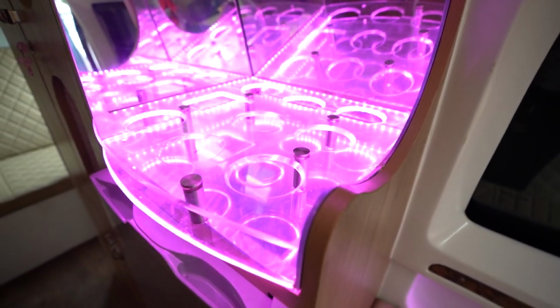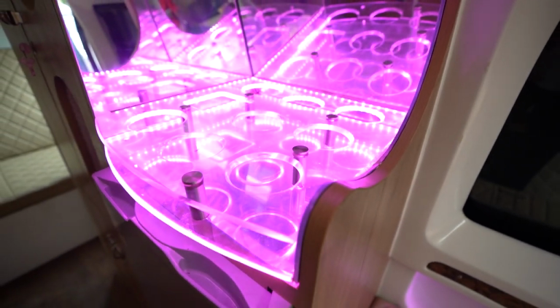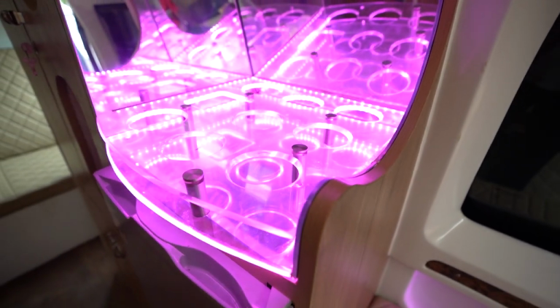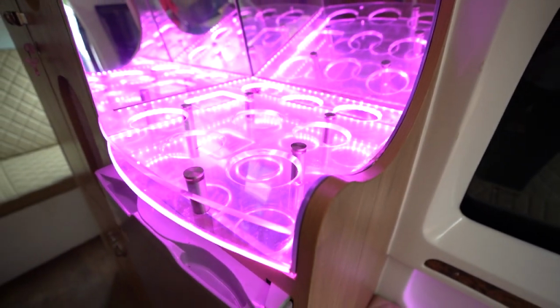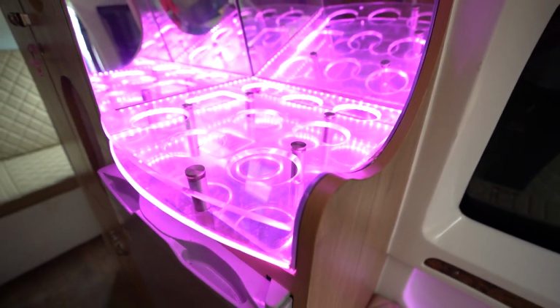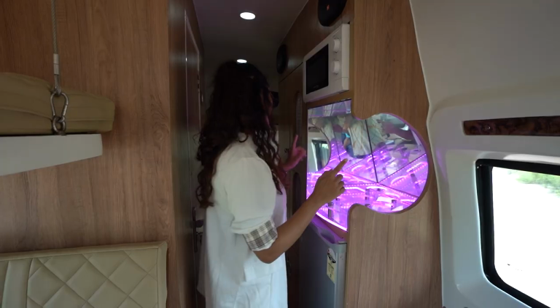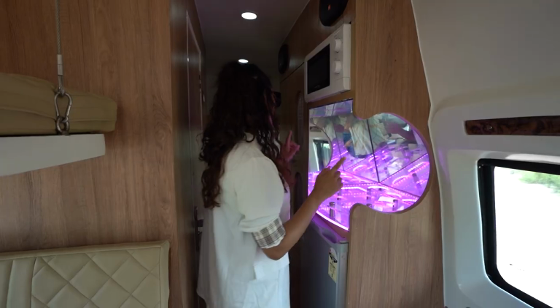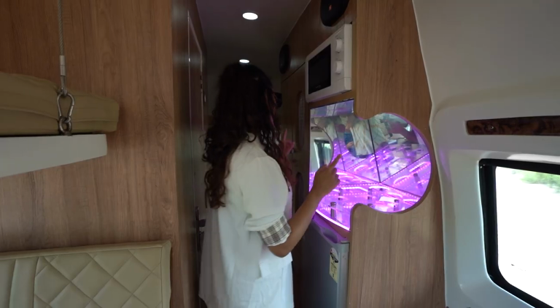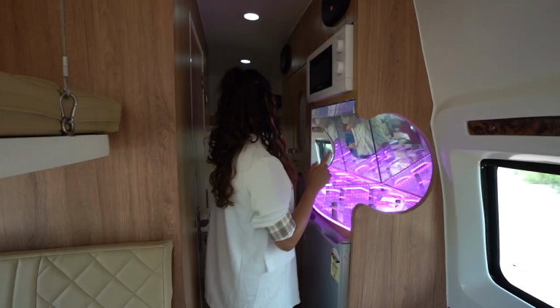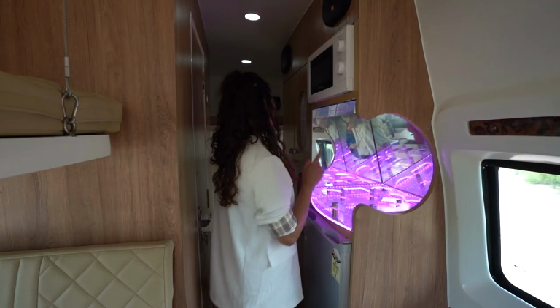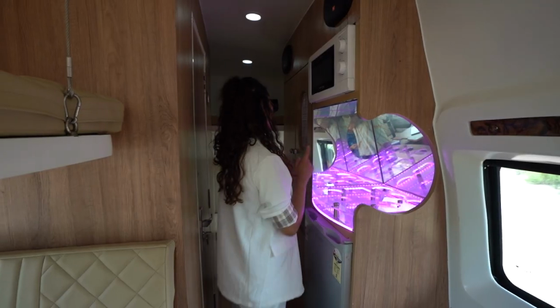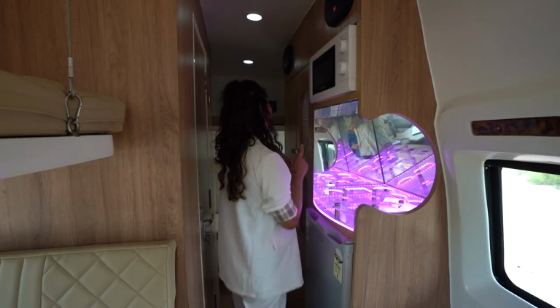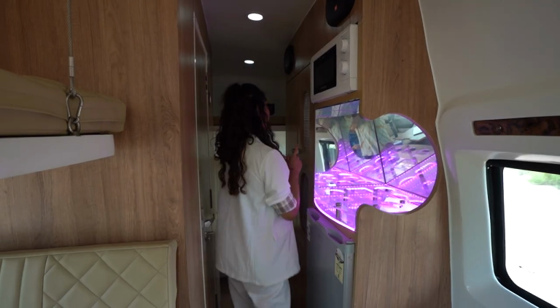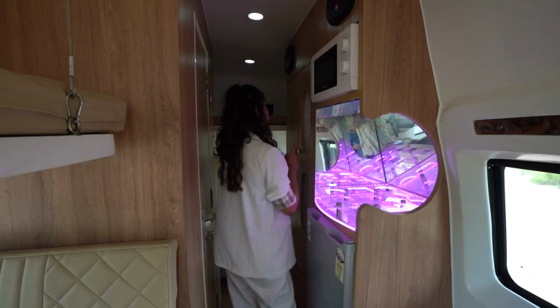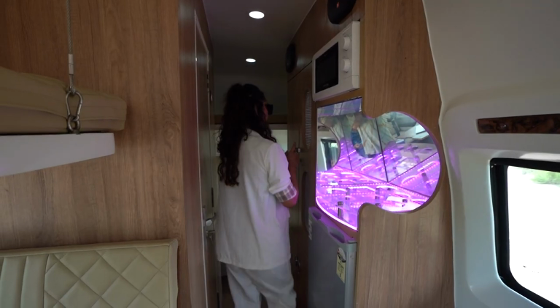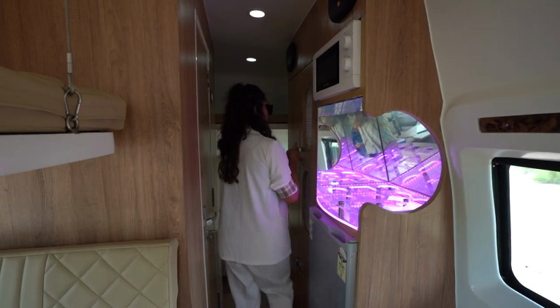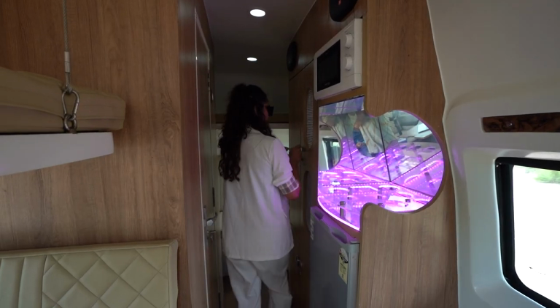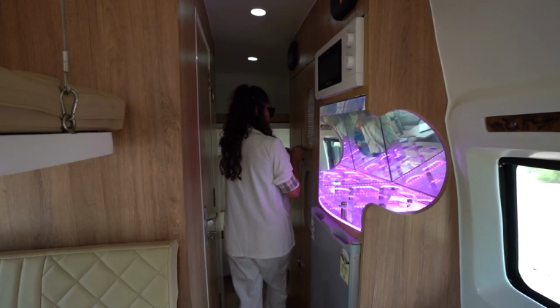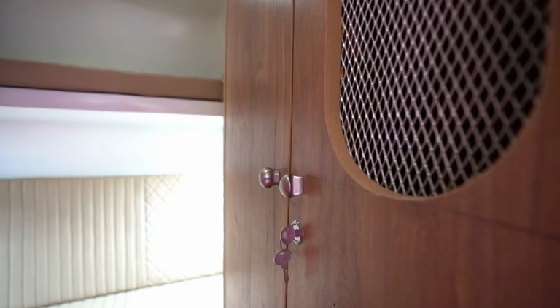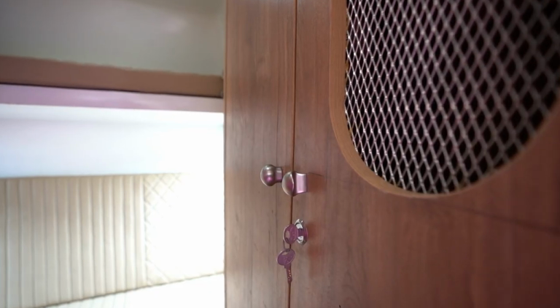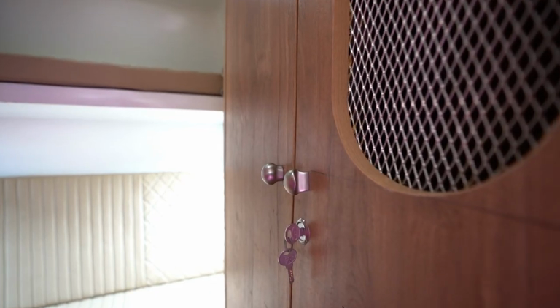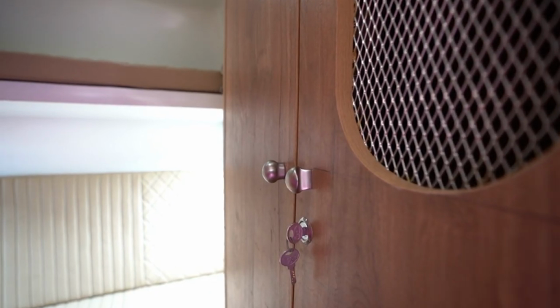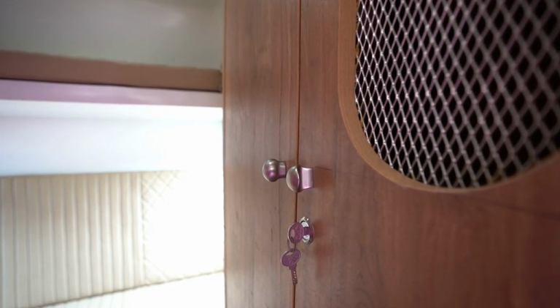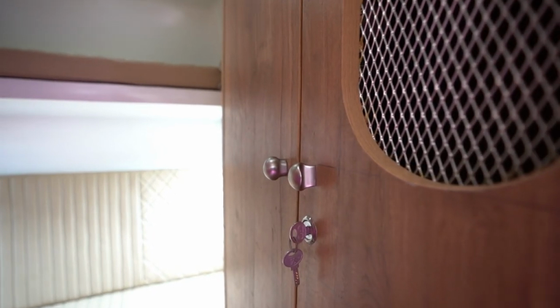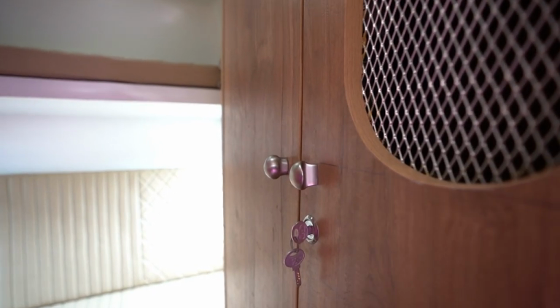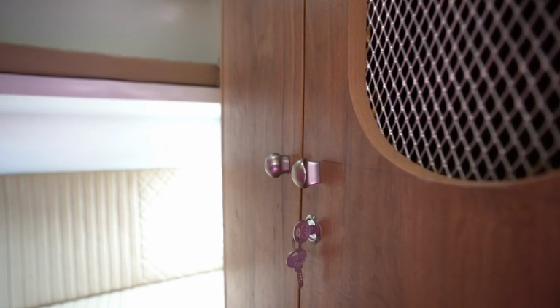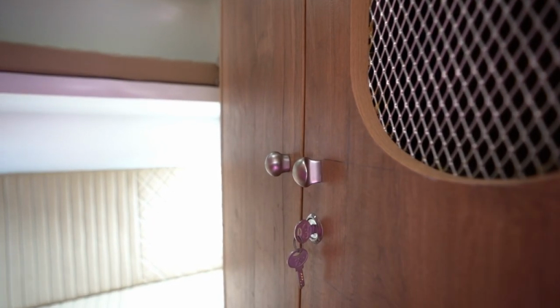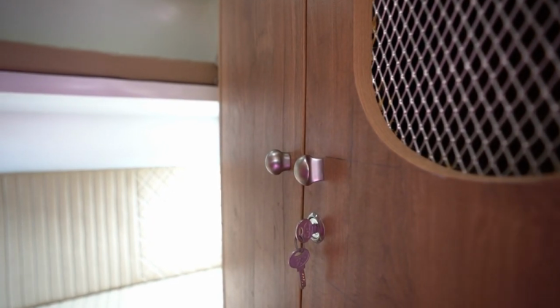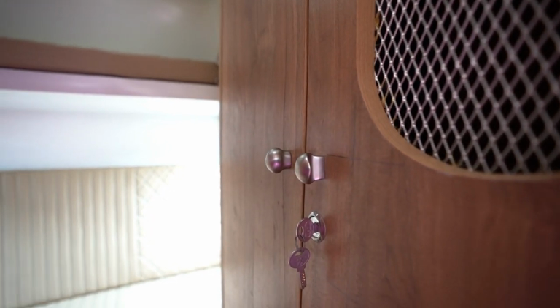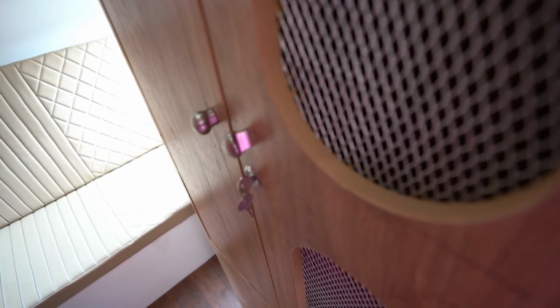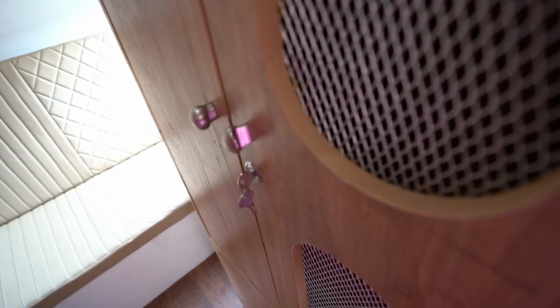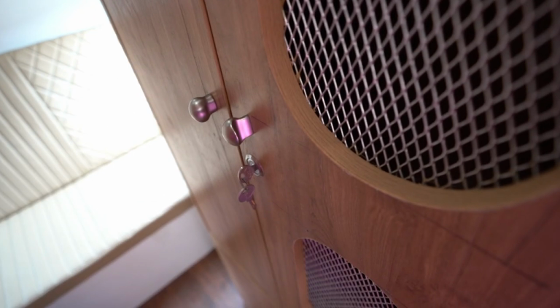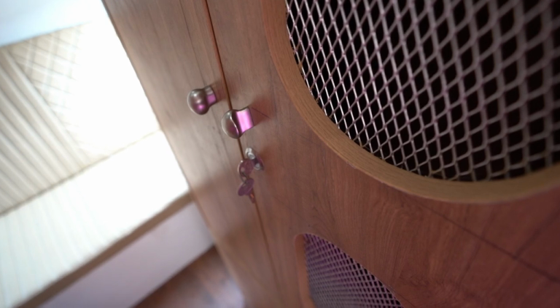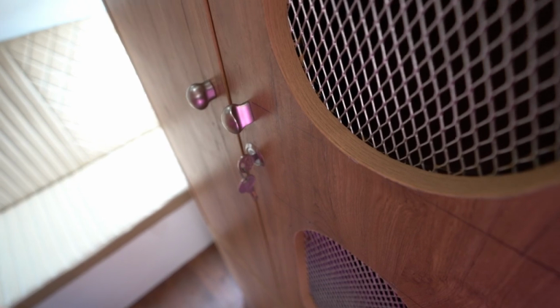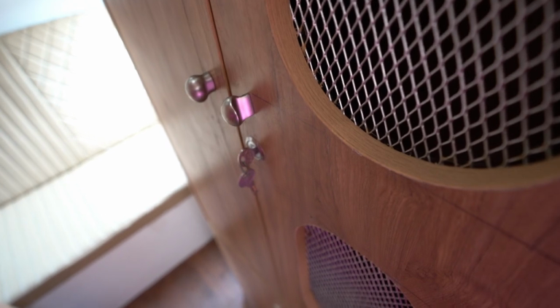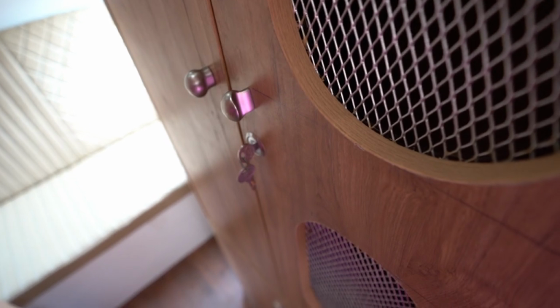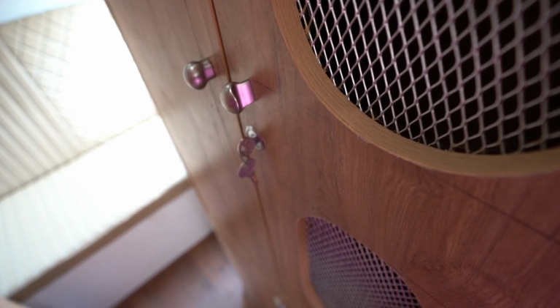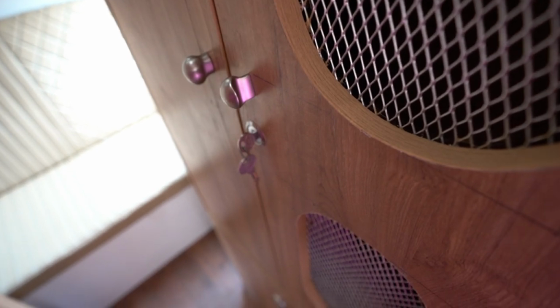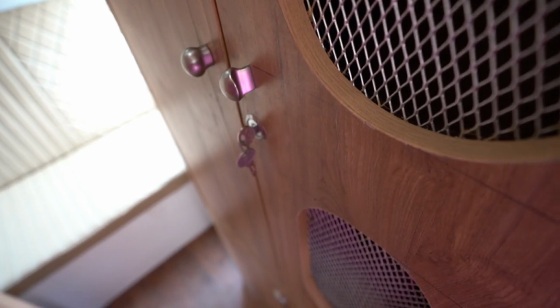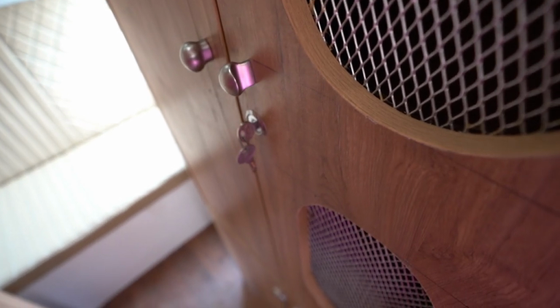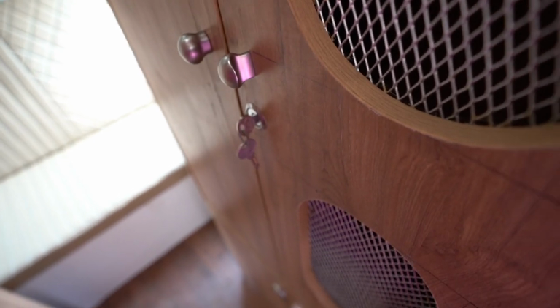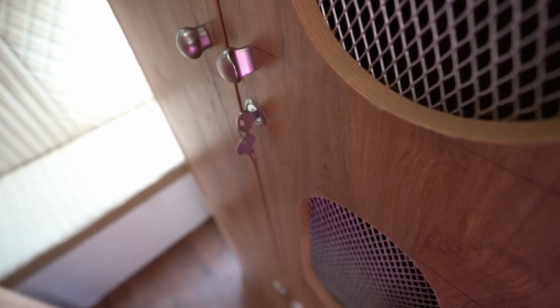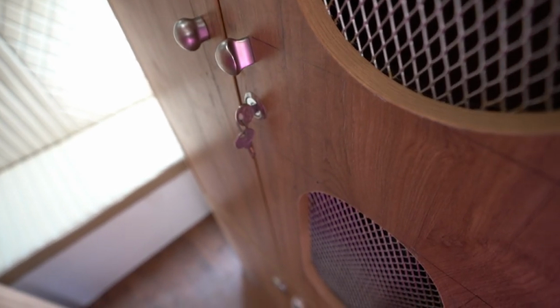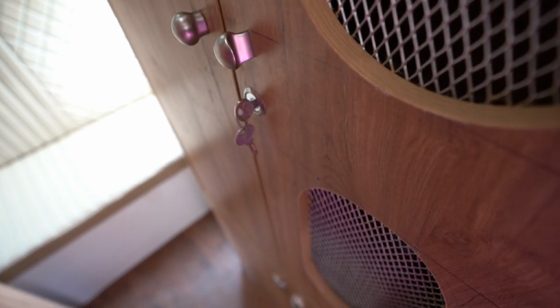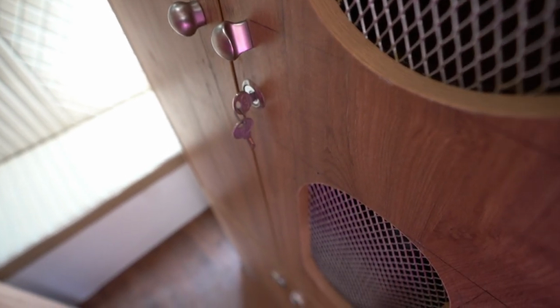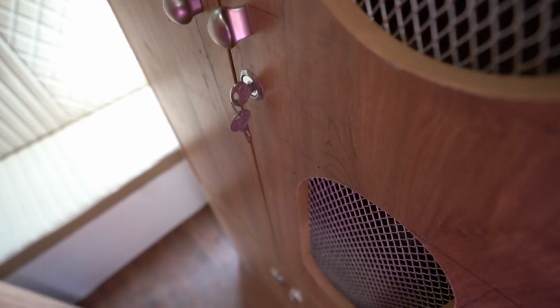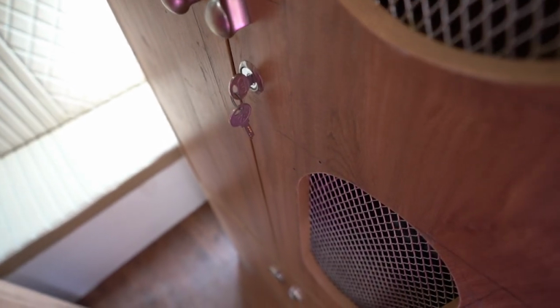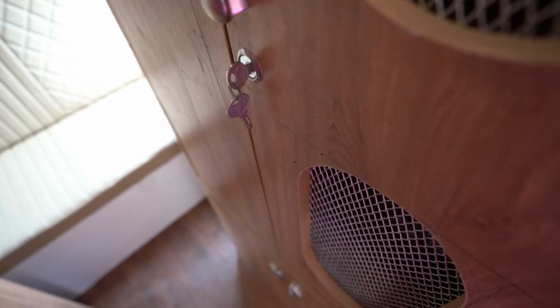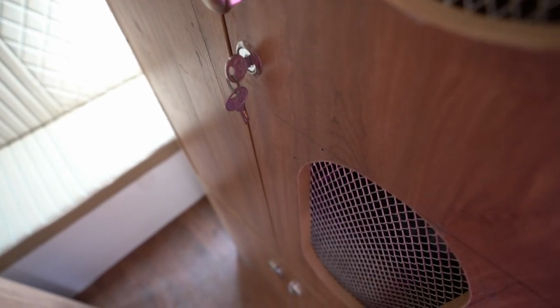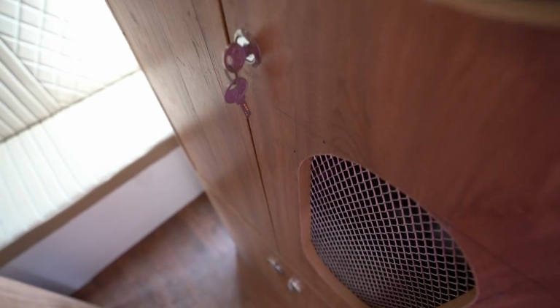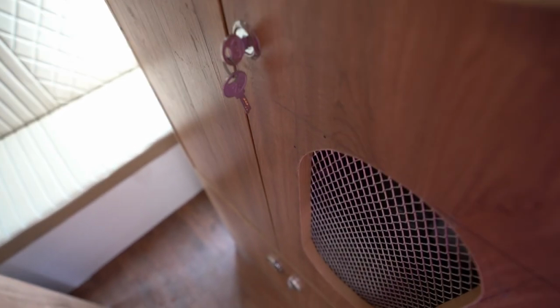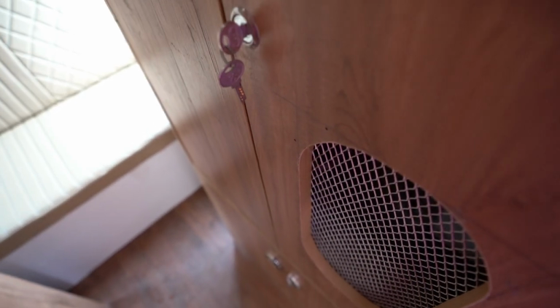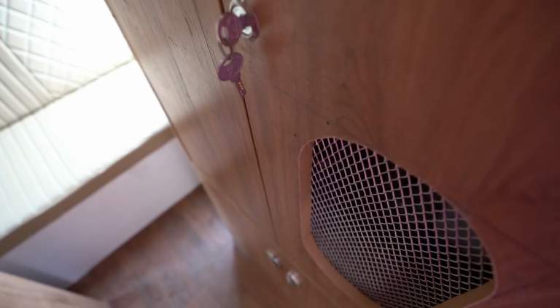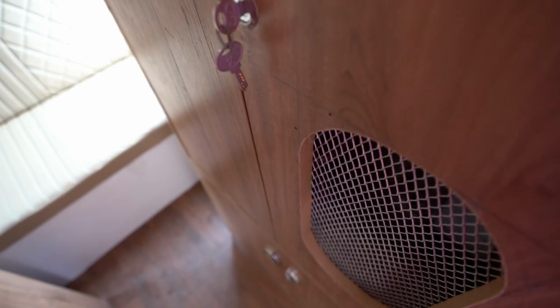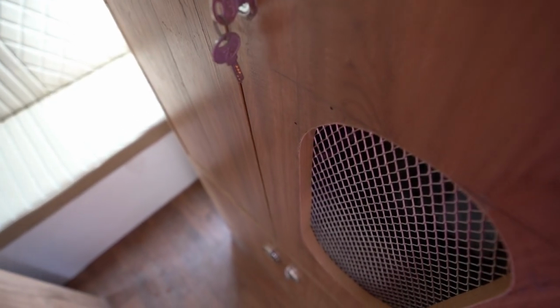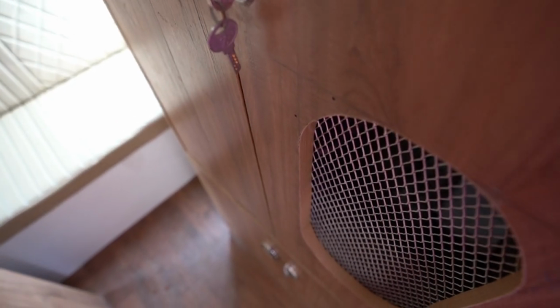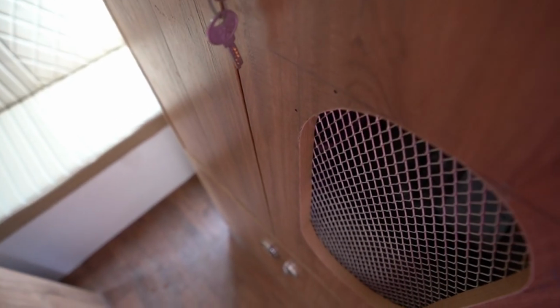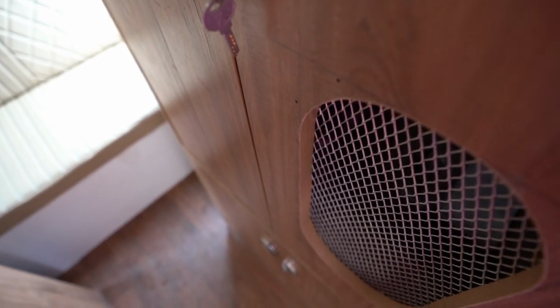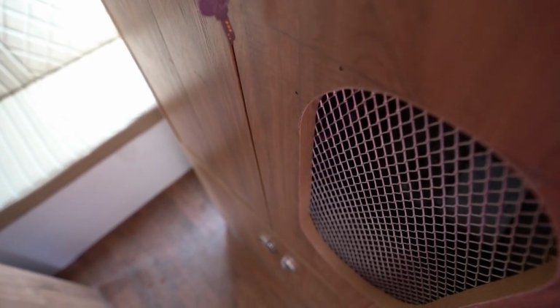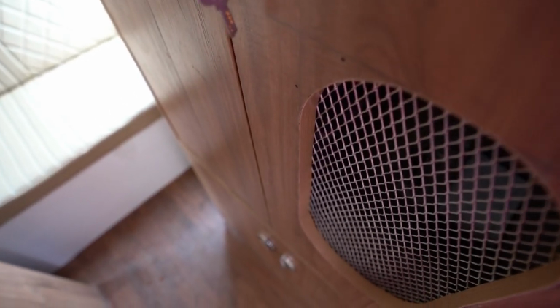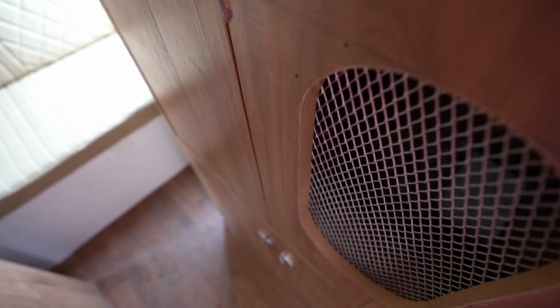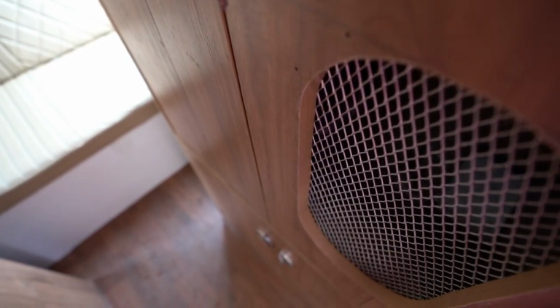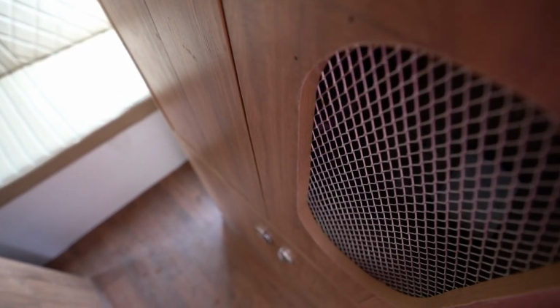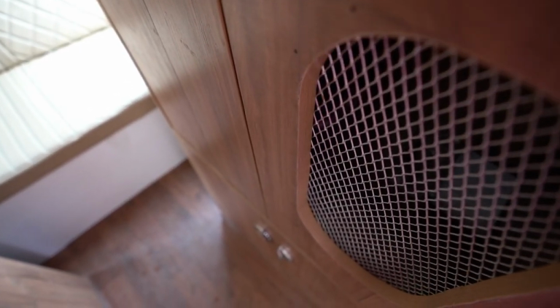Moving on, we have our wardrobe here, which has a hidden compartment storing the AC unit.